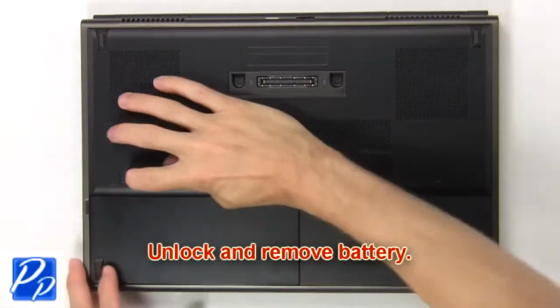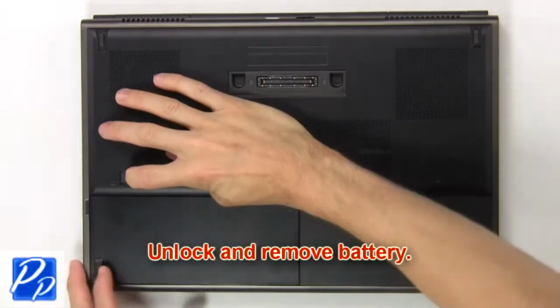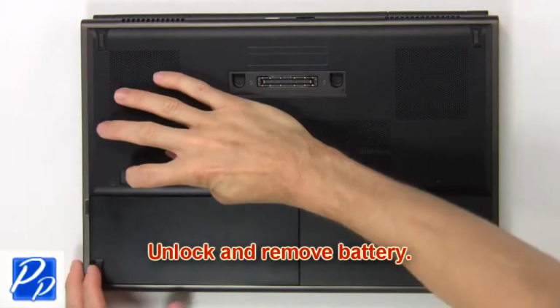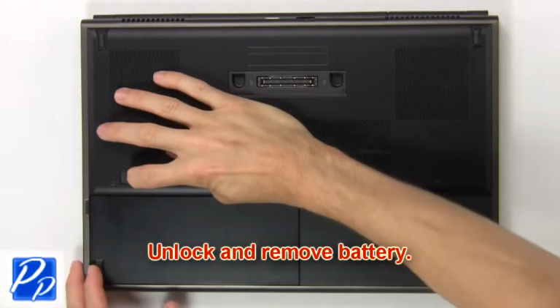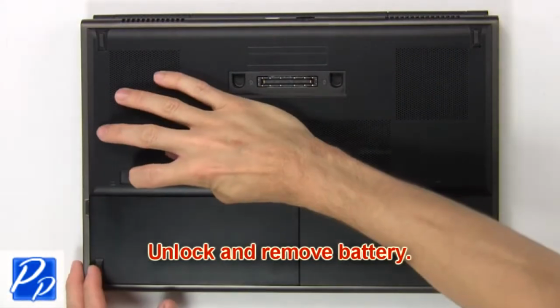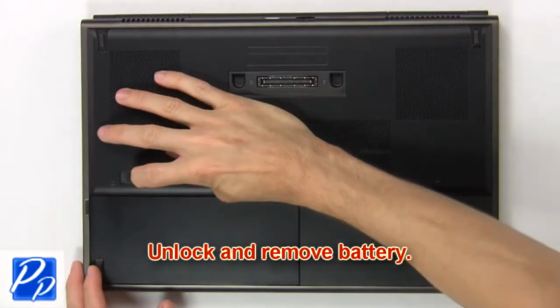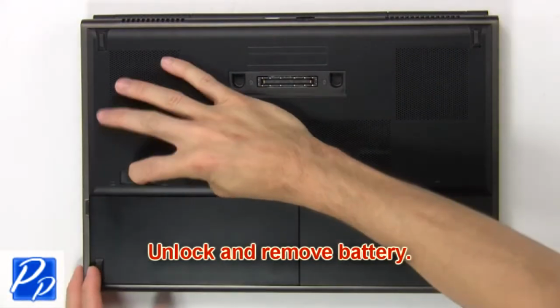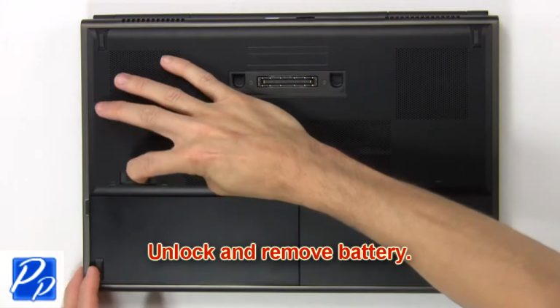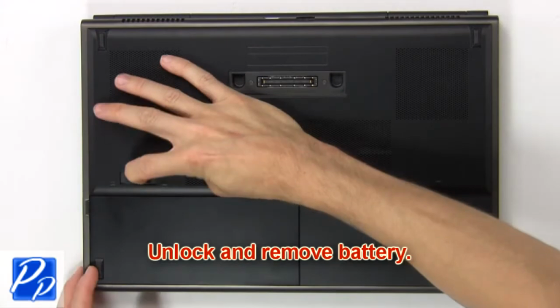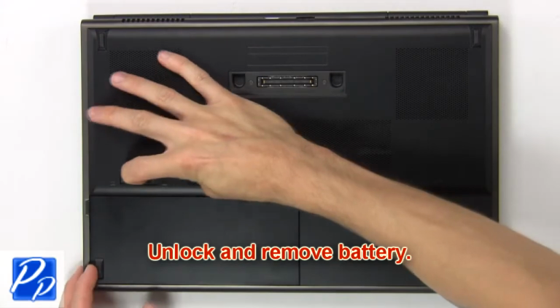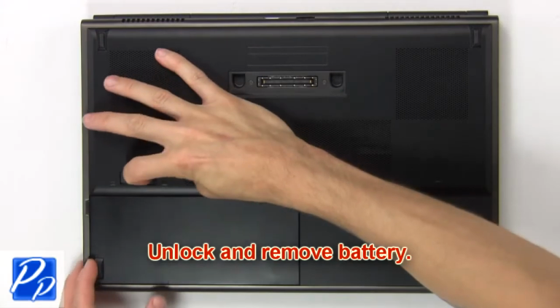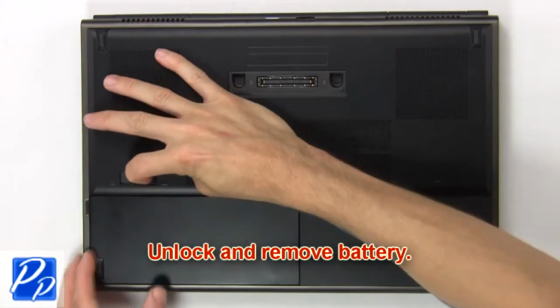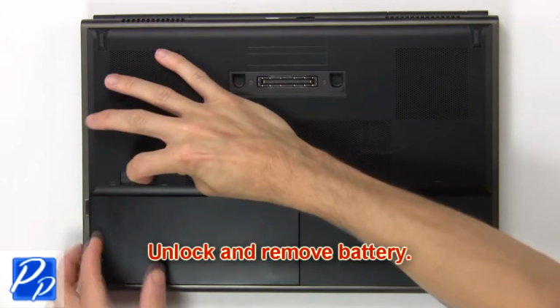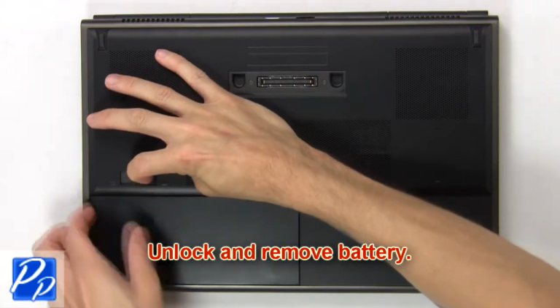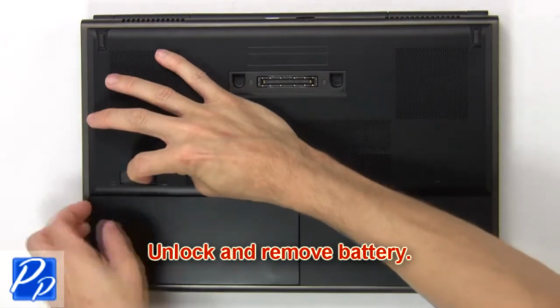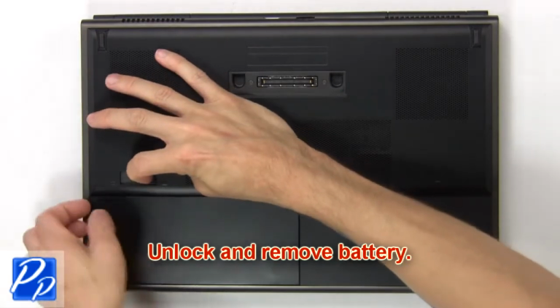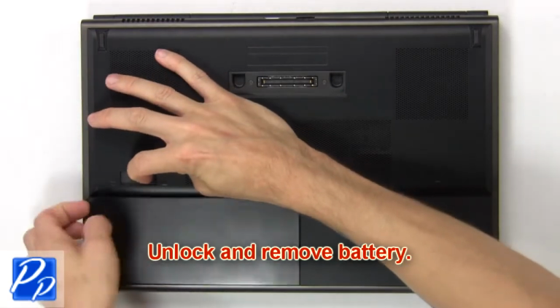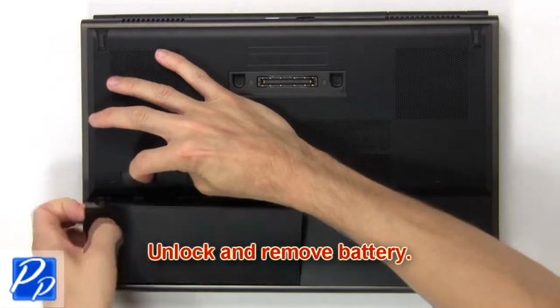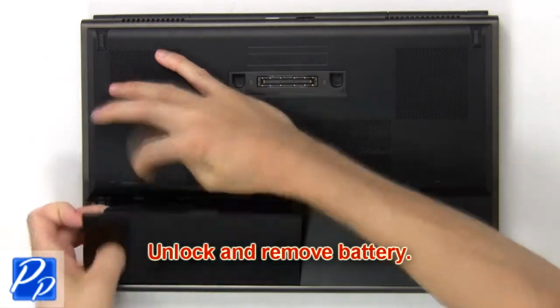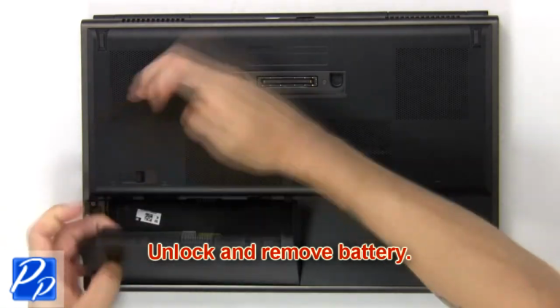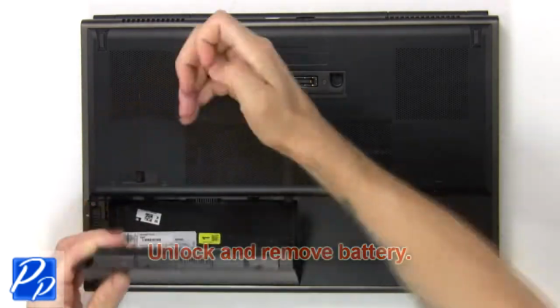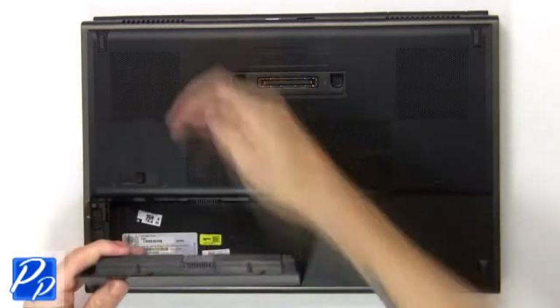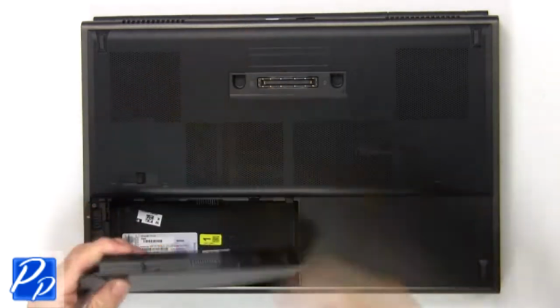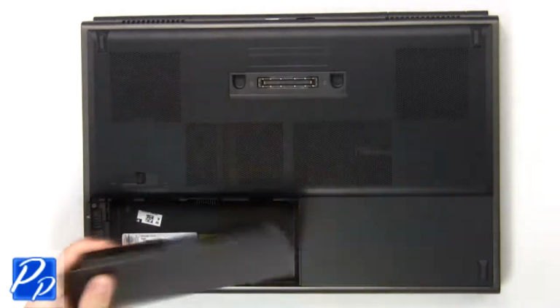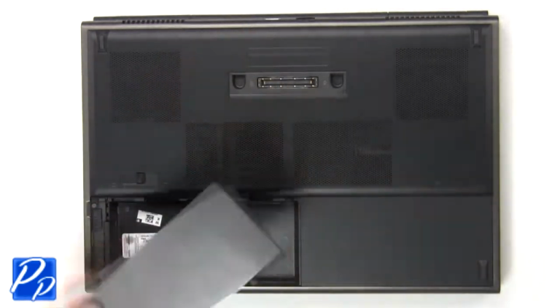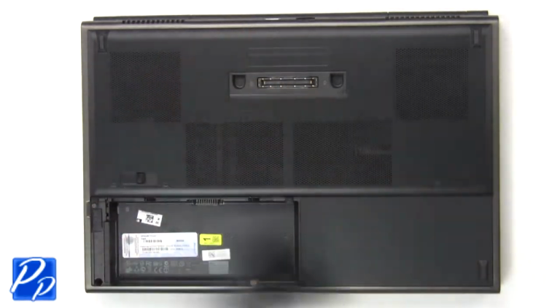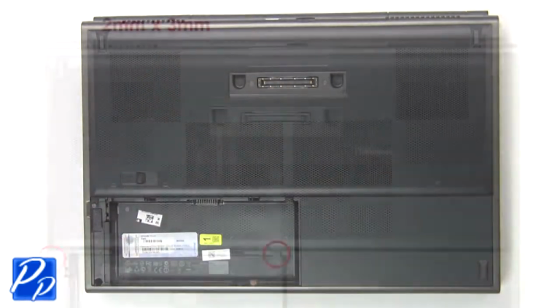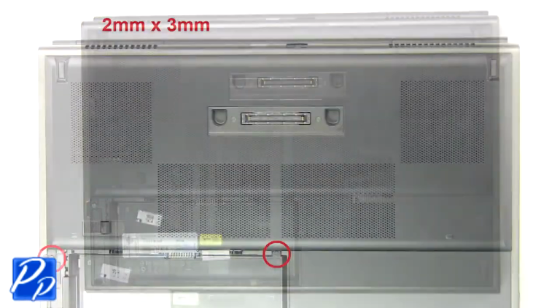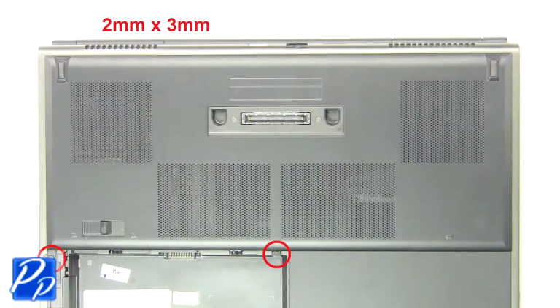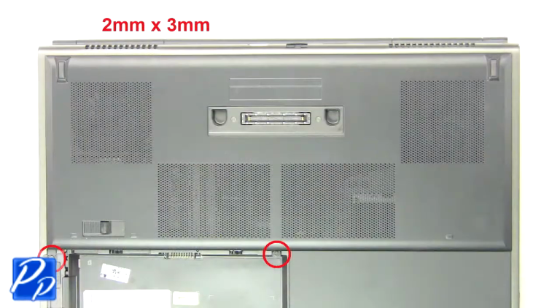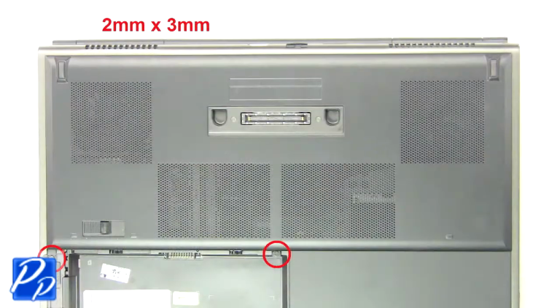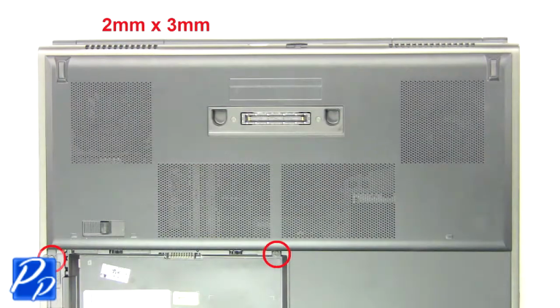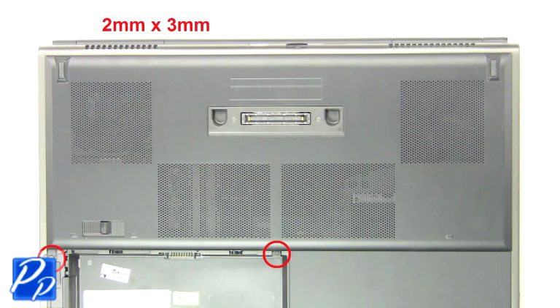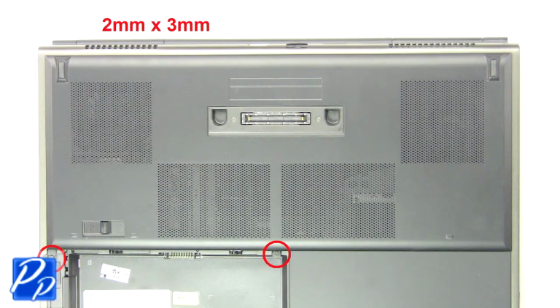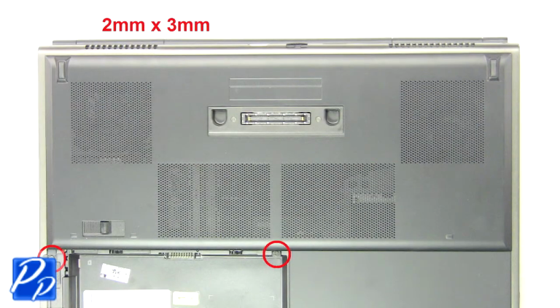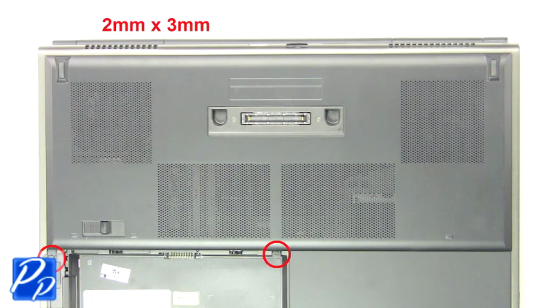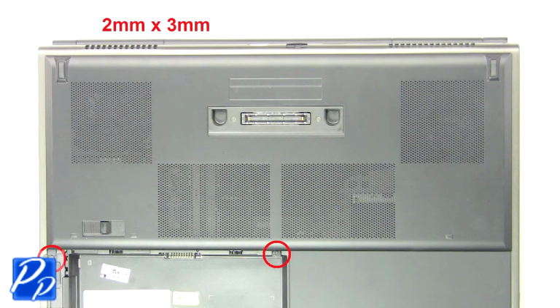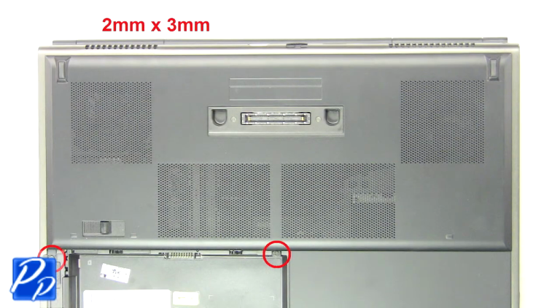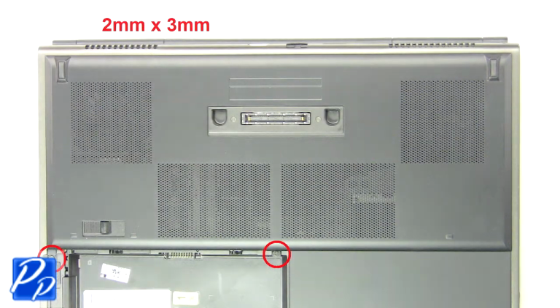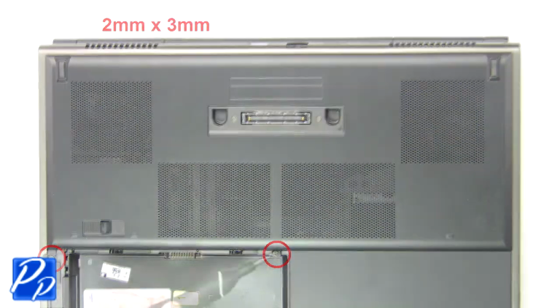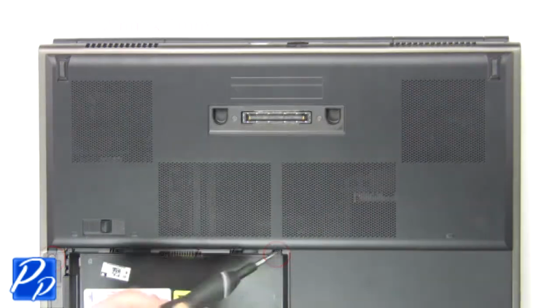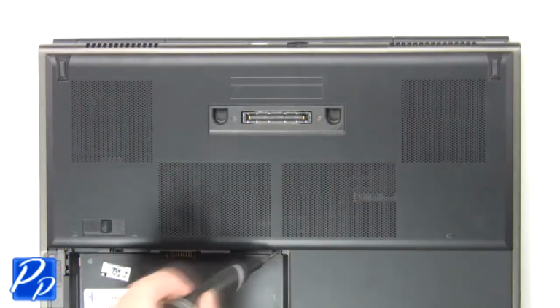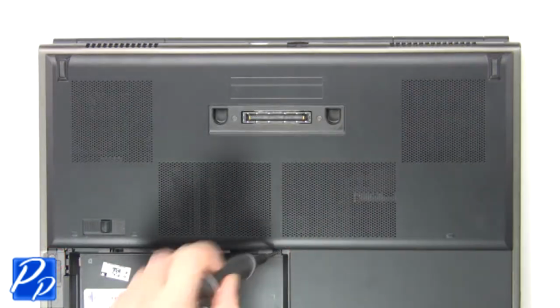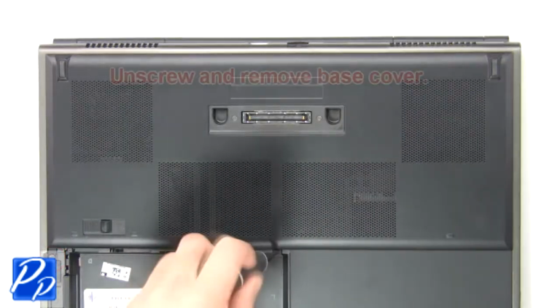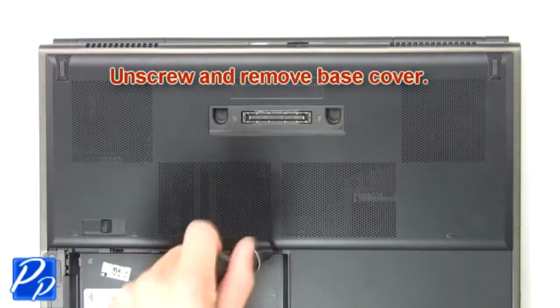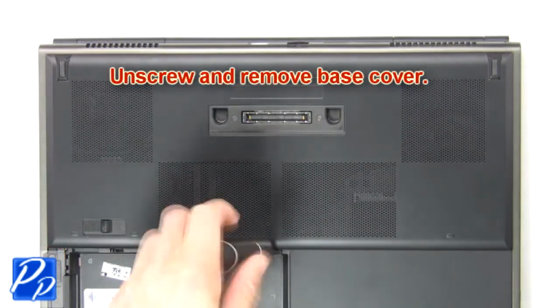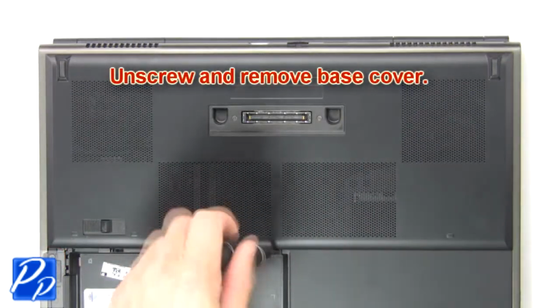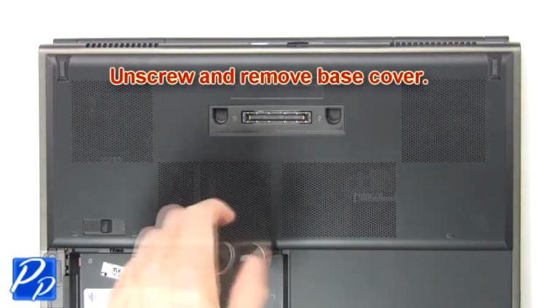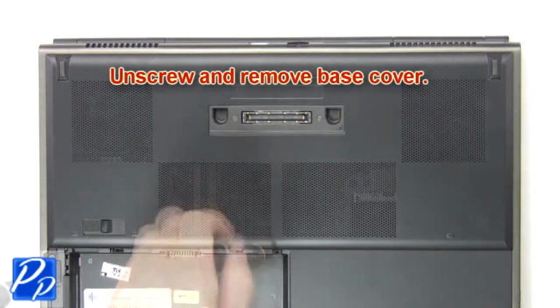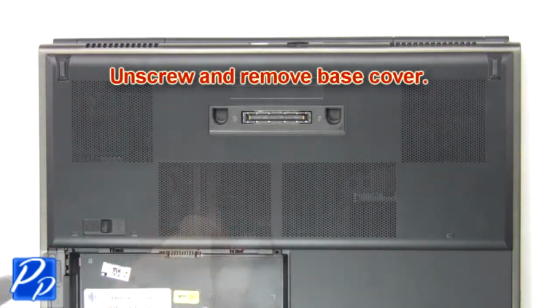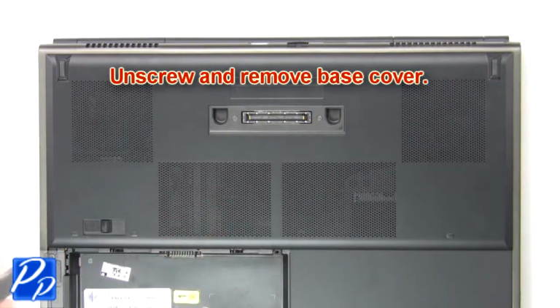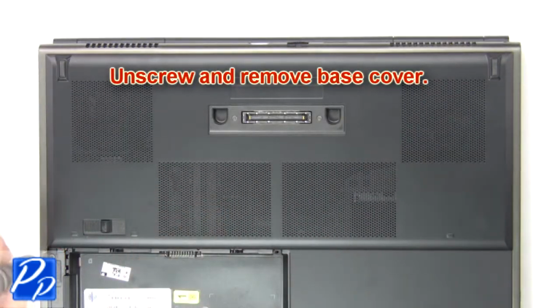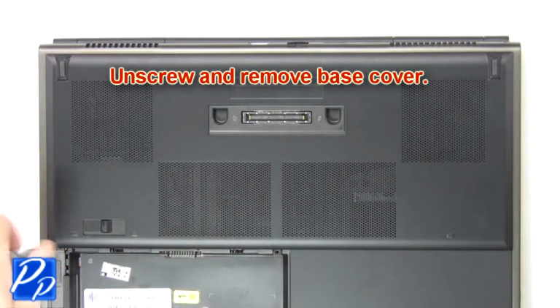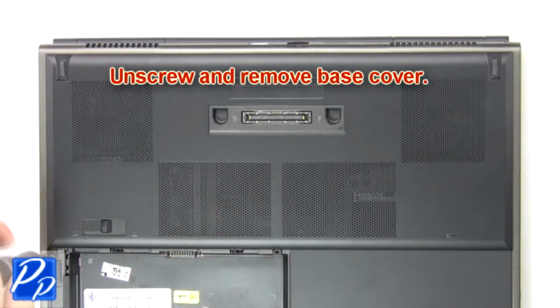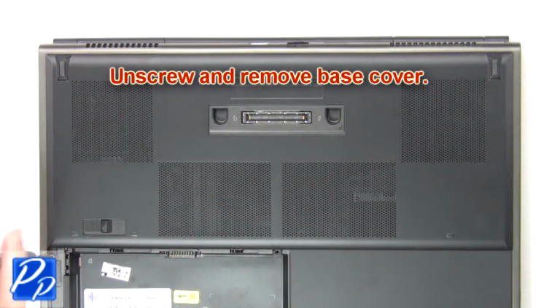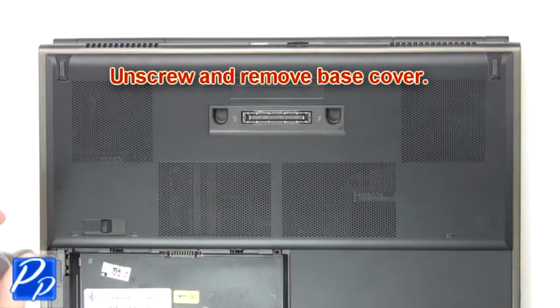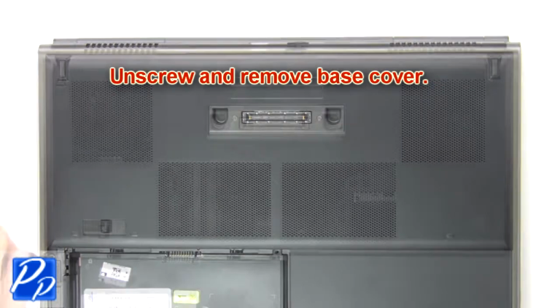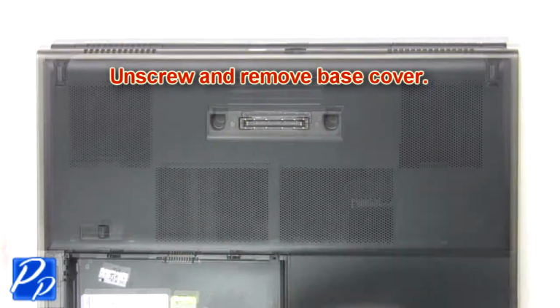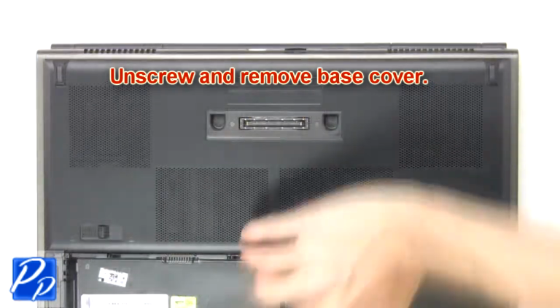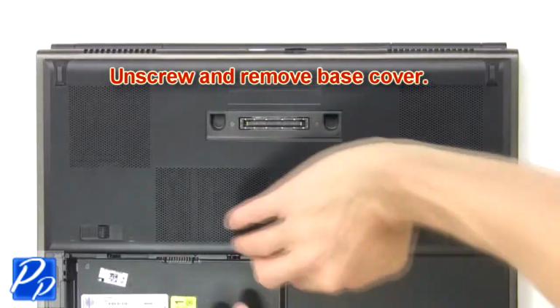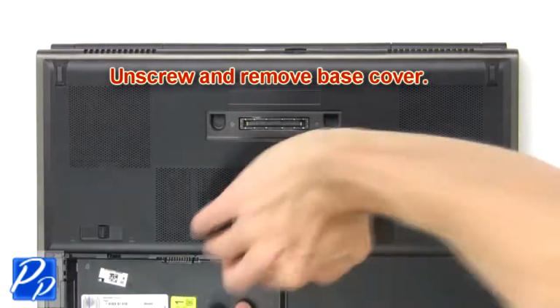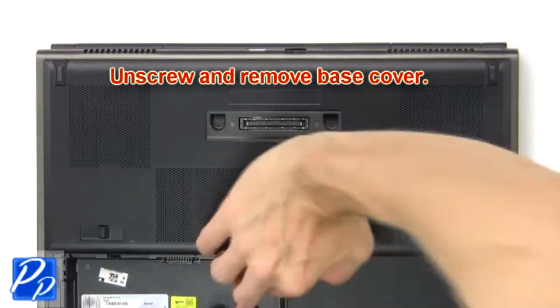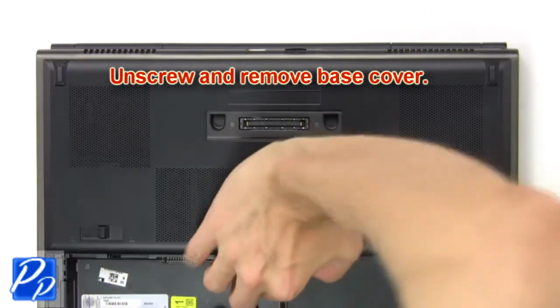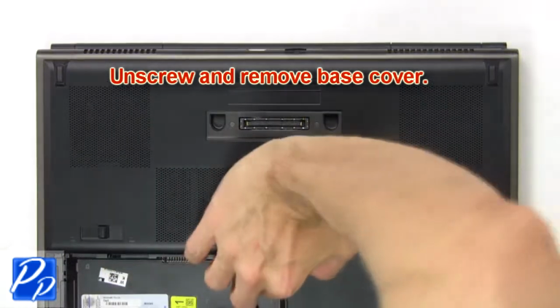Unlock and remove battery. Now unscrew and remove base cover.